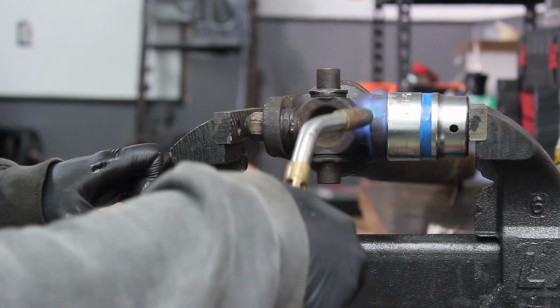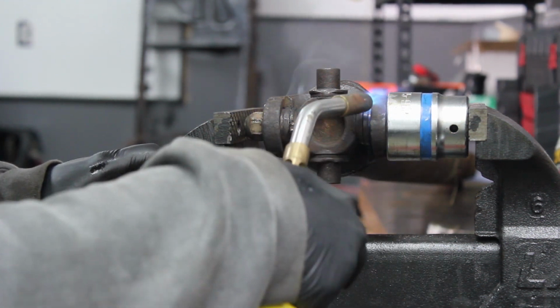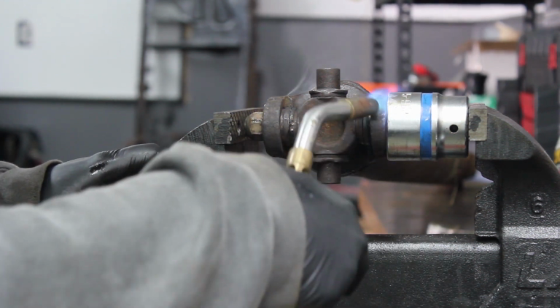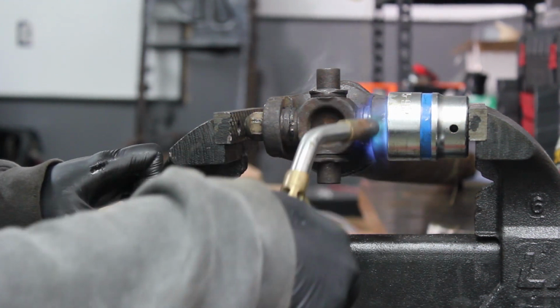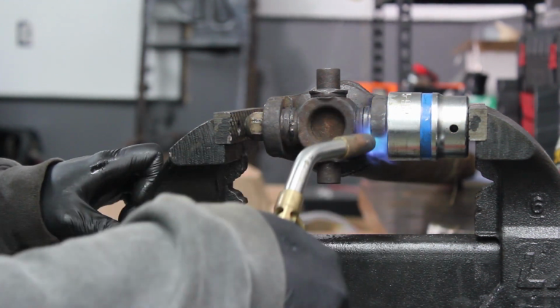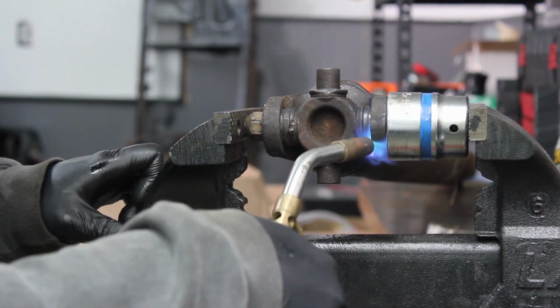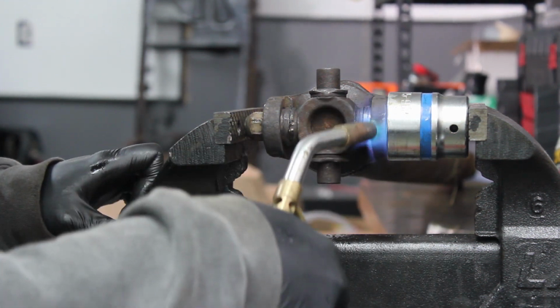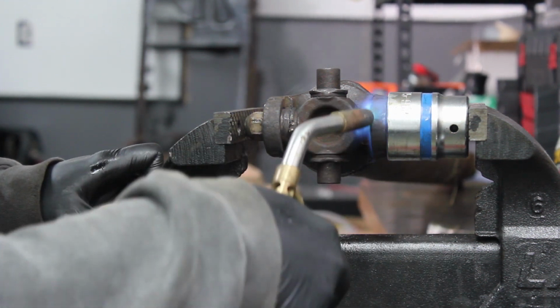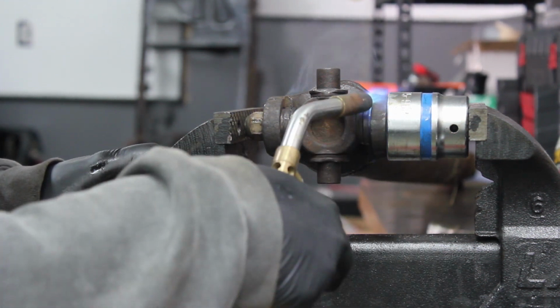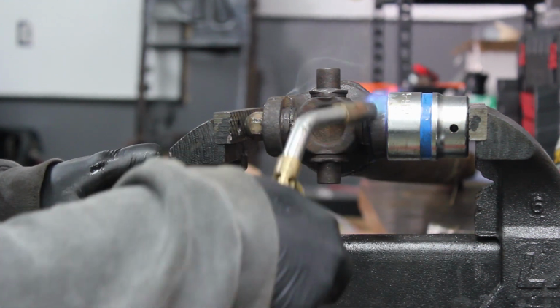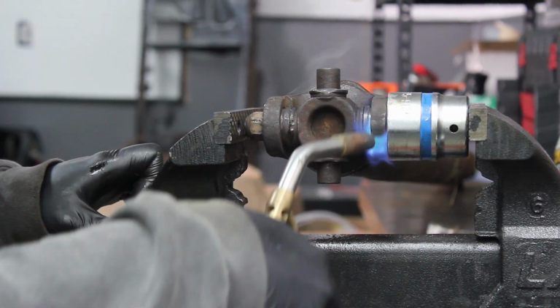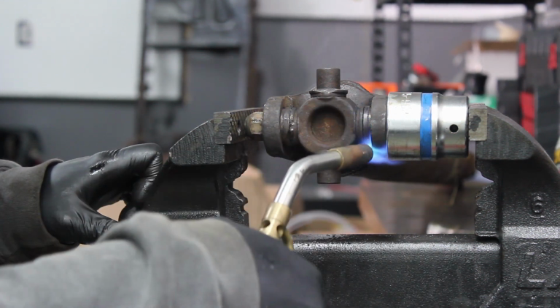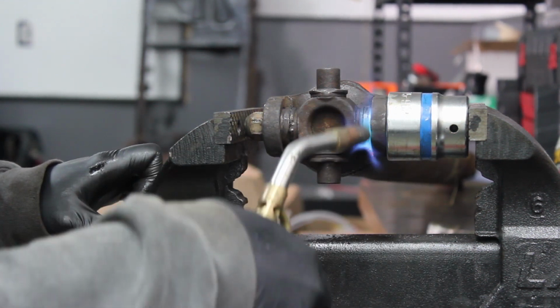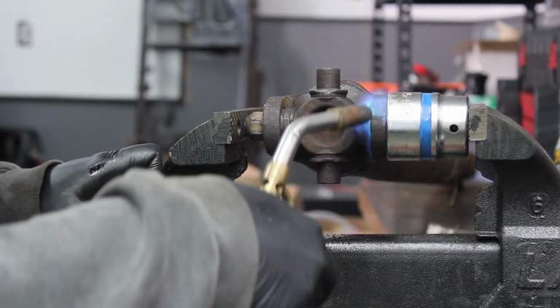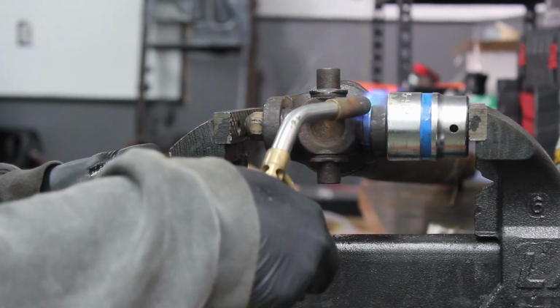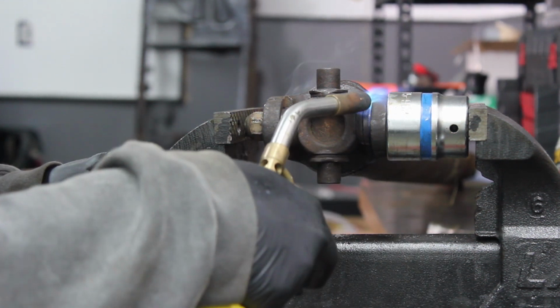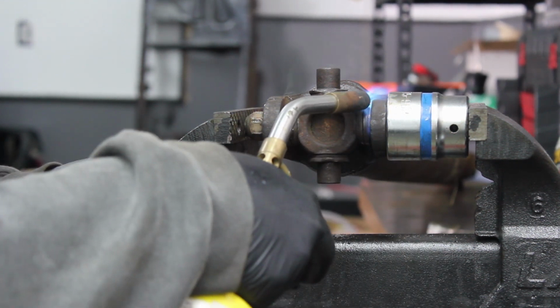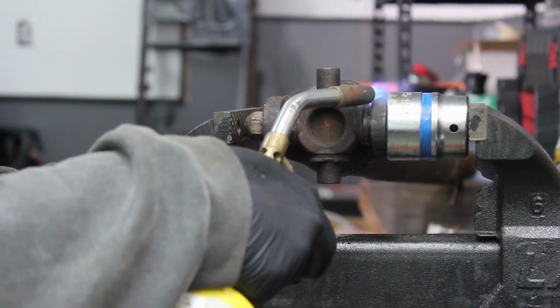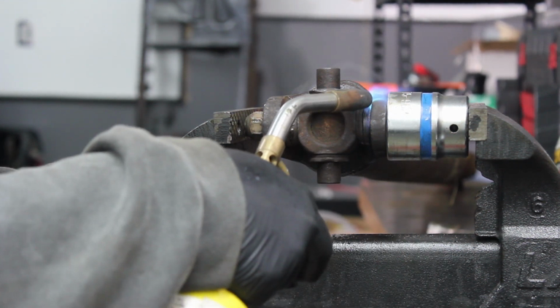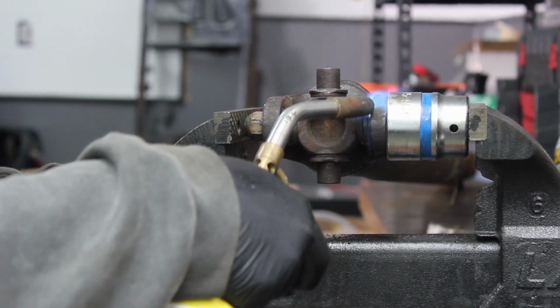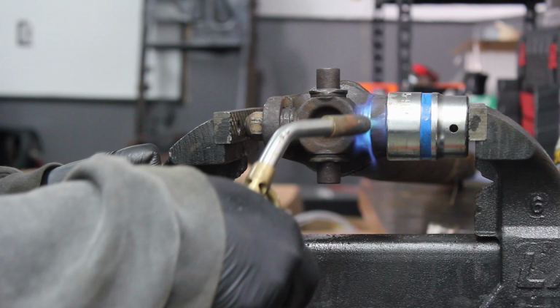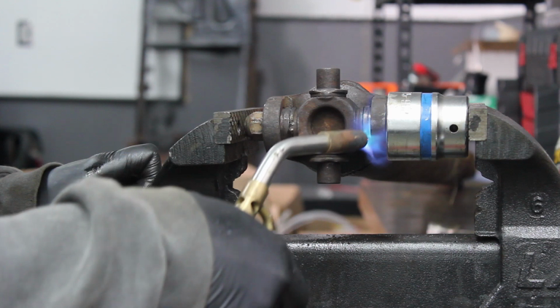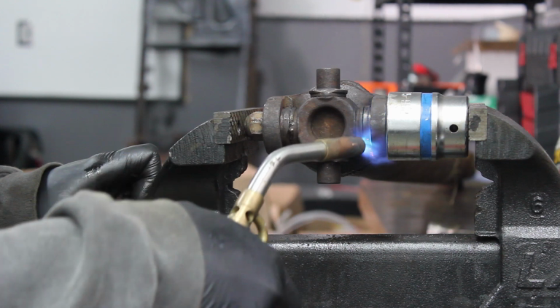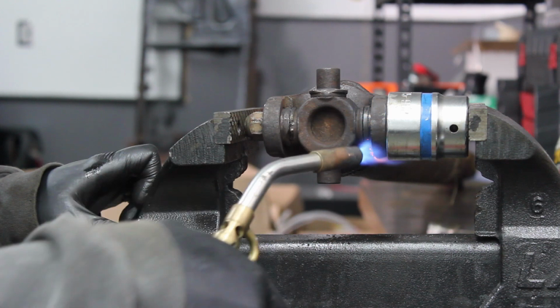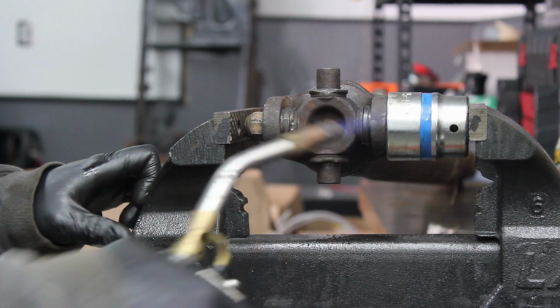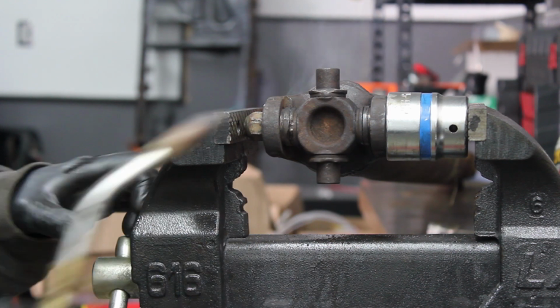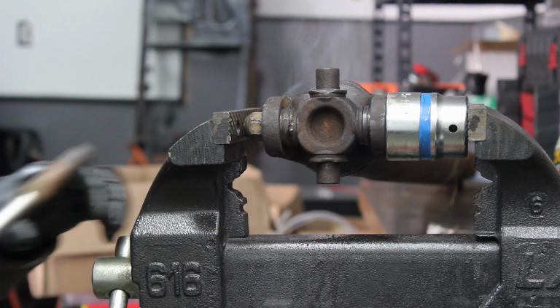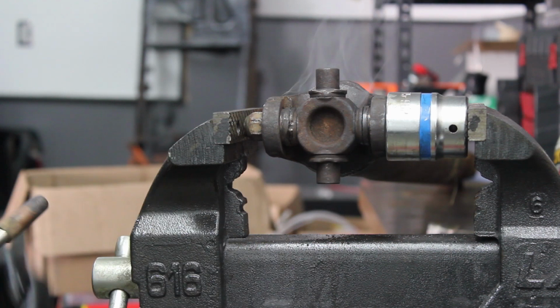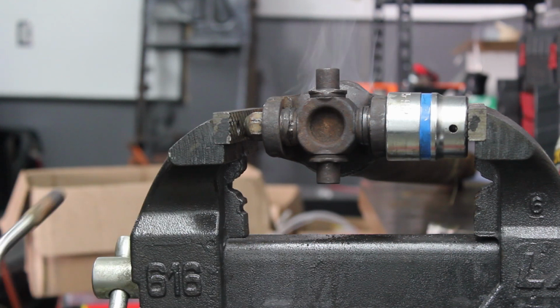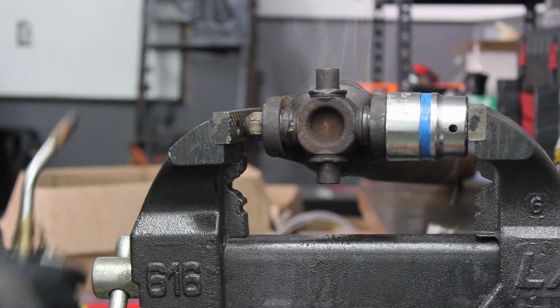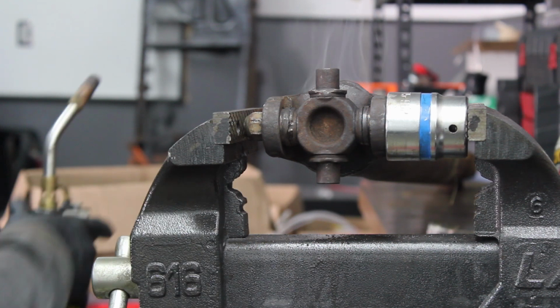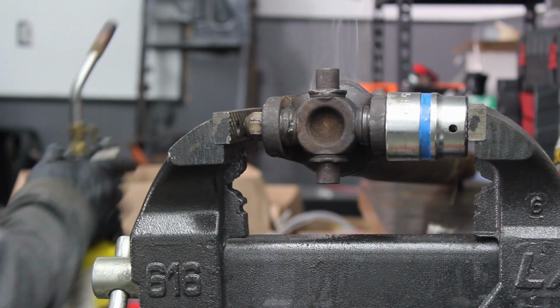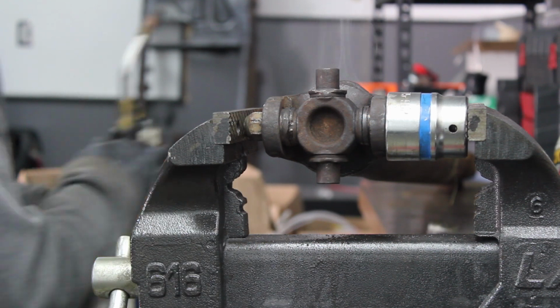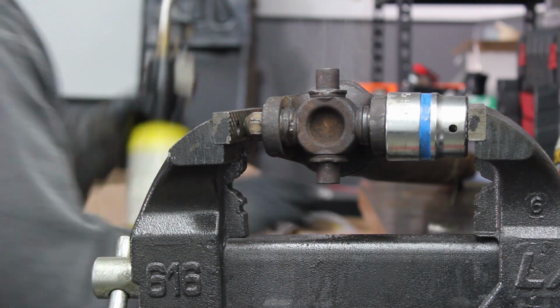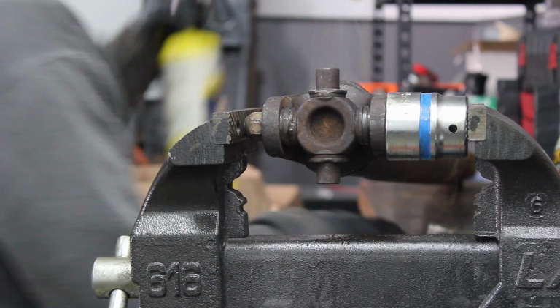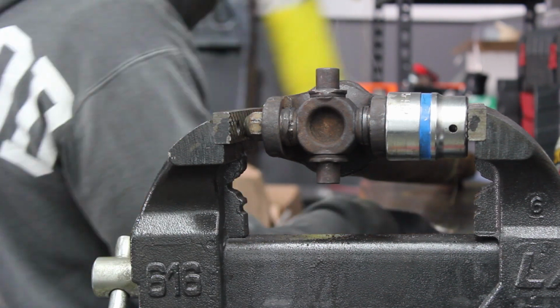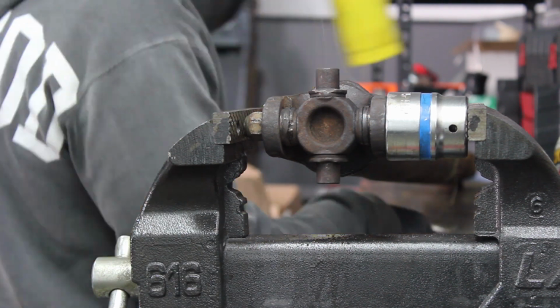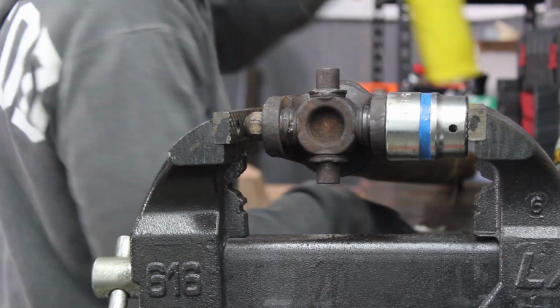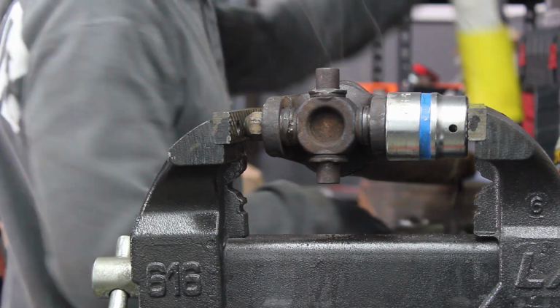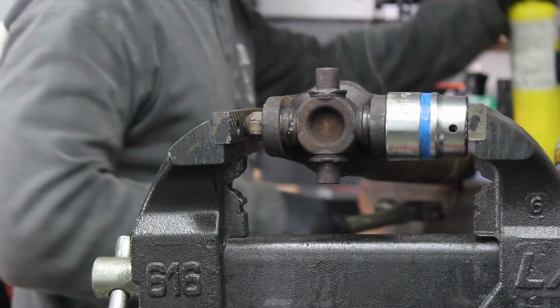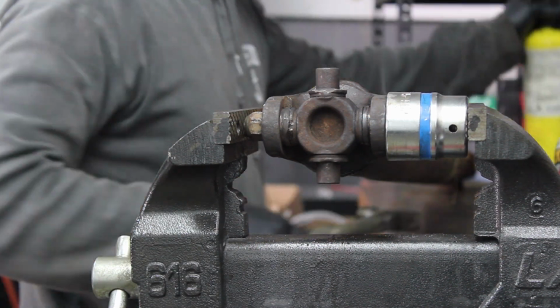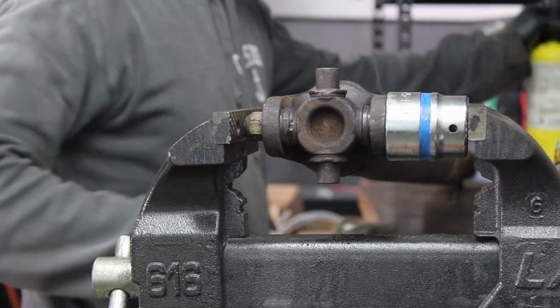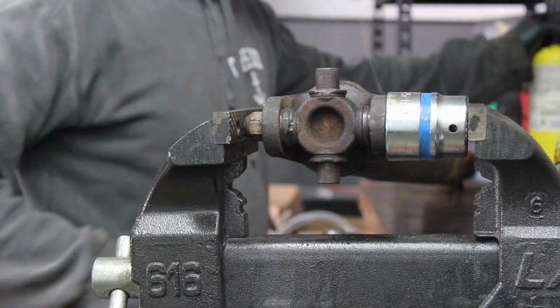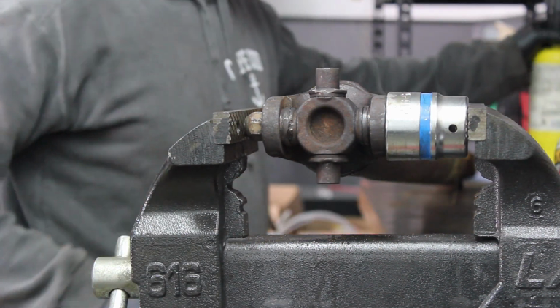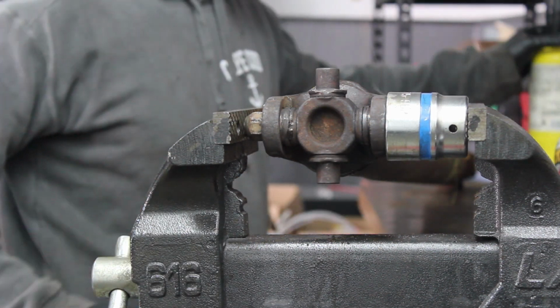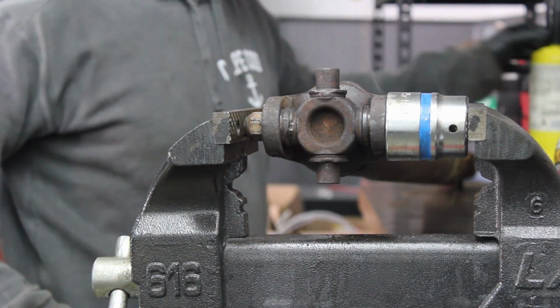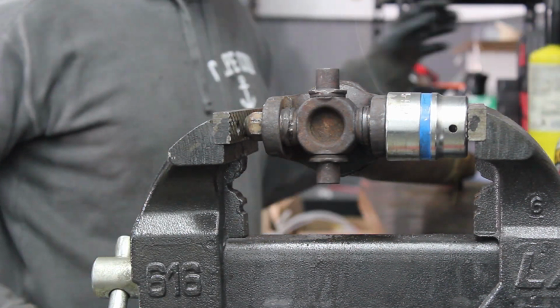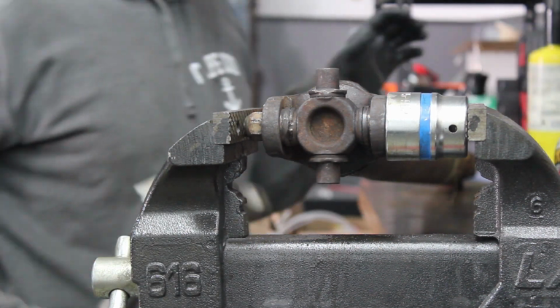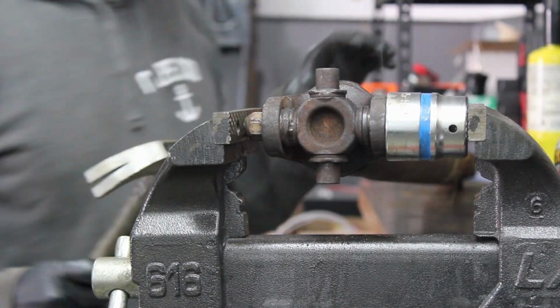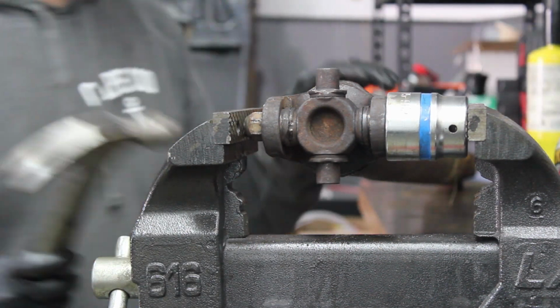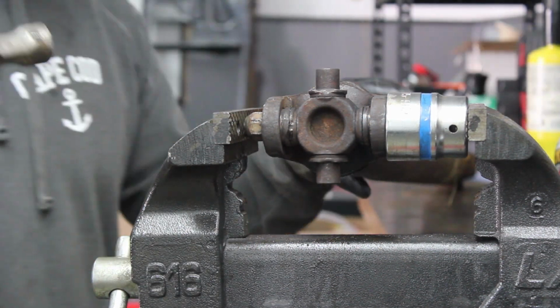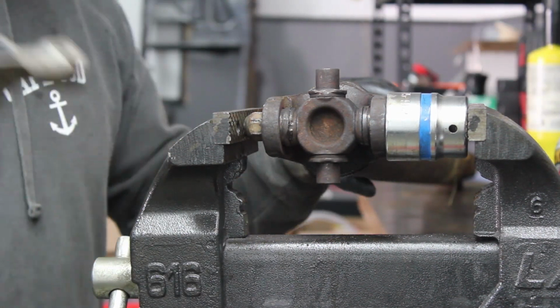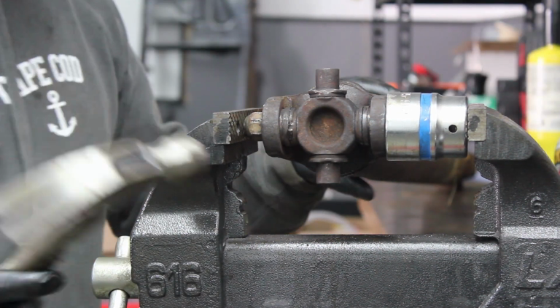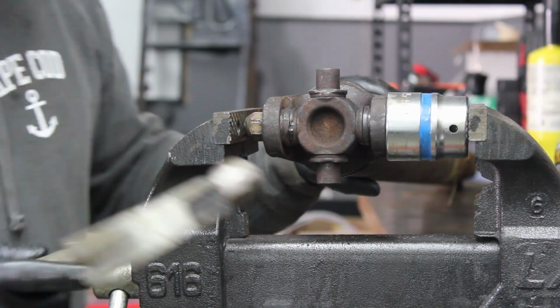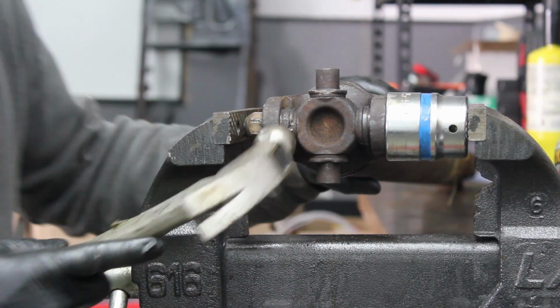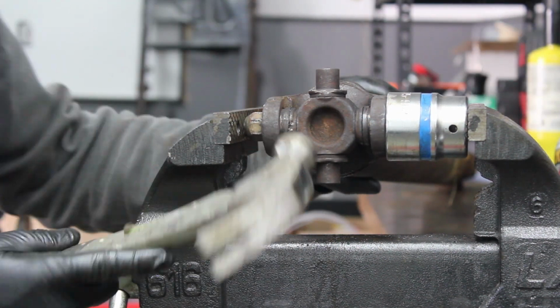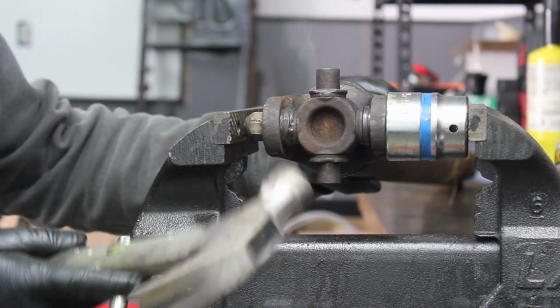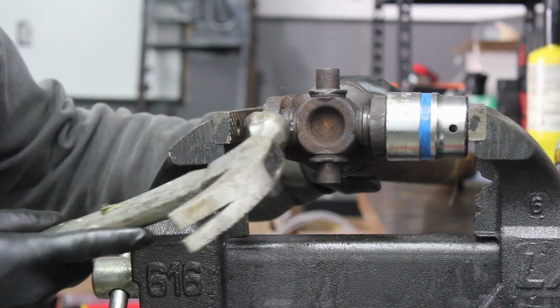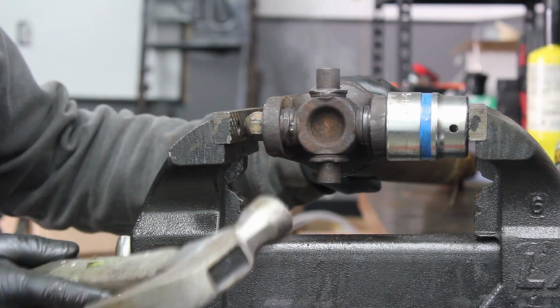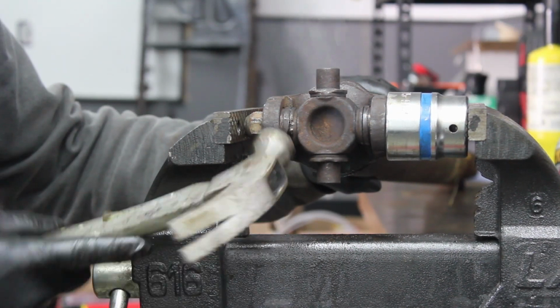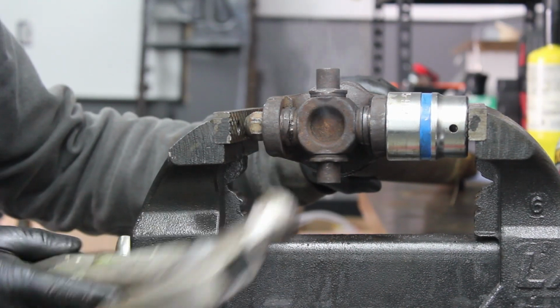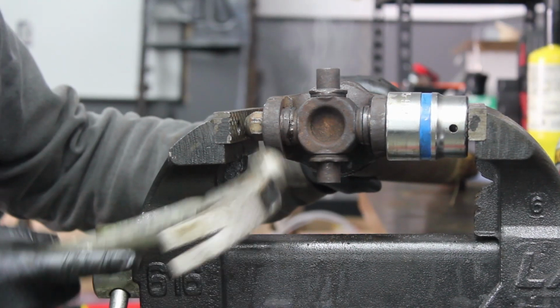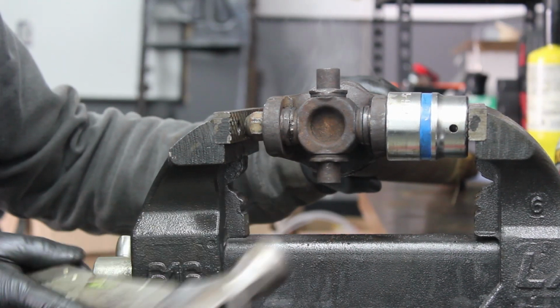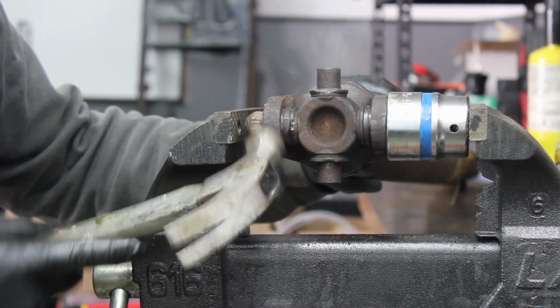We are also replacing the rear driveshaft U-joint. It is okay to use destructive means like this on a part we are replacing.